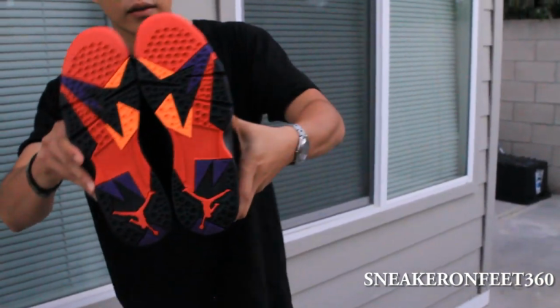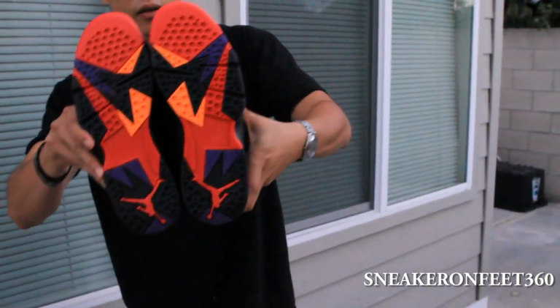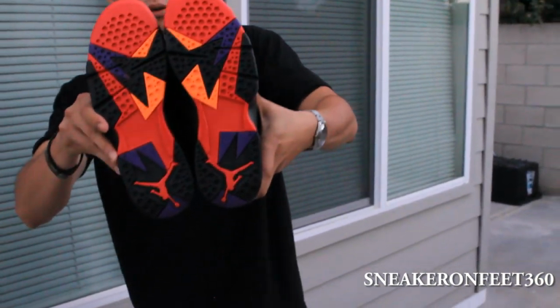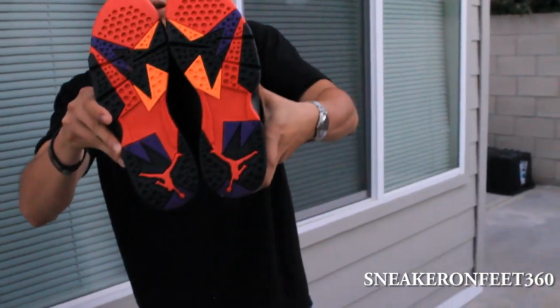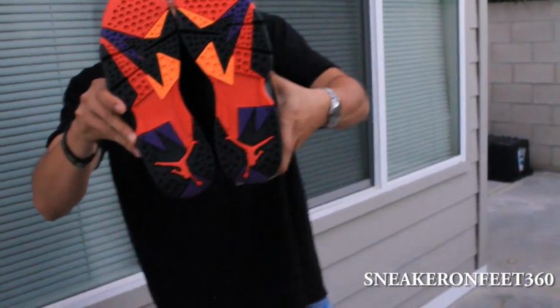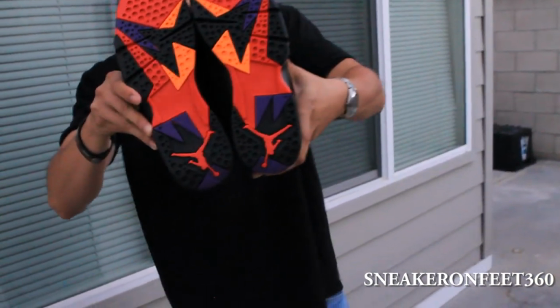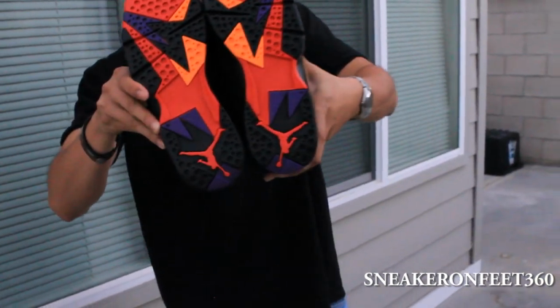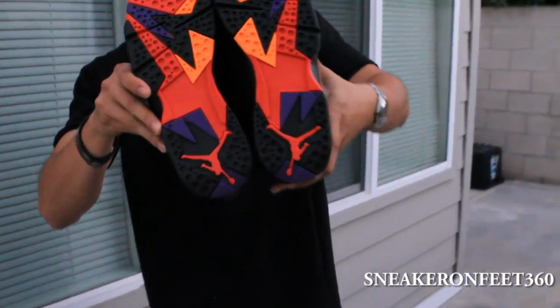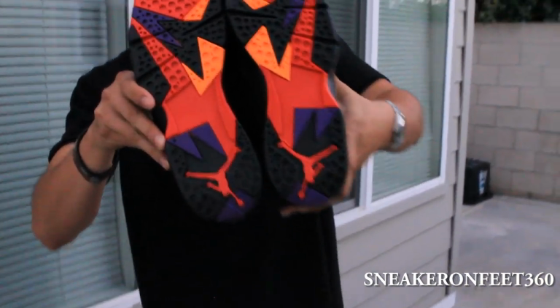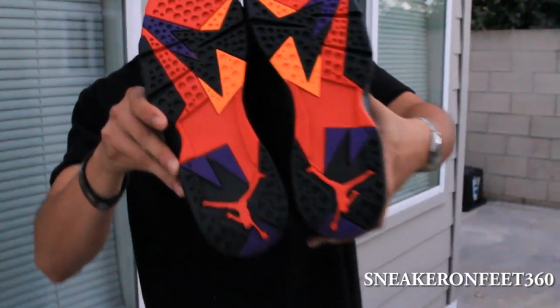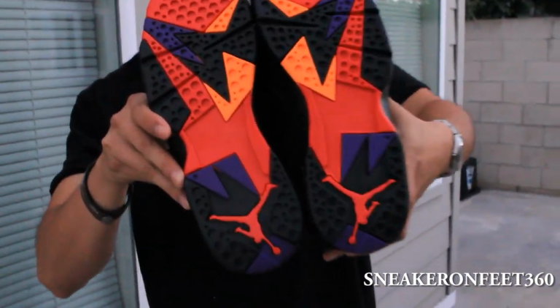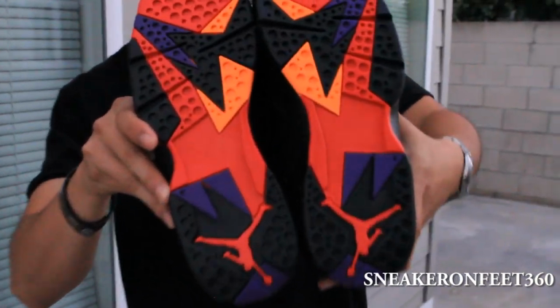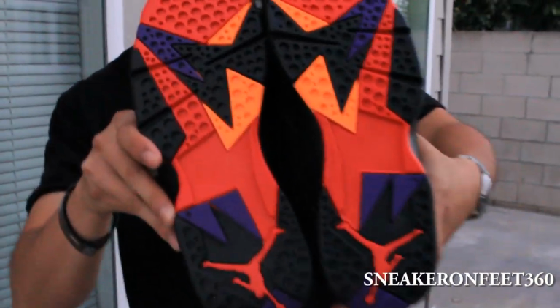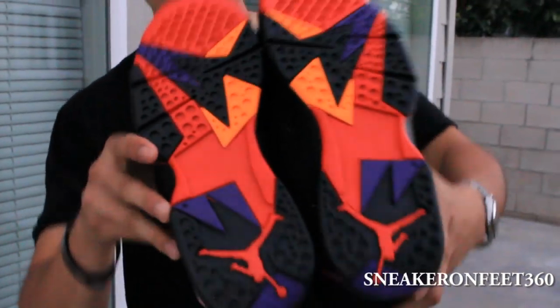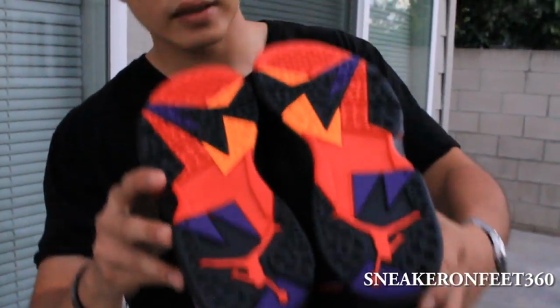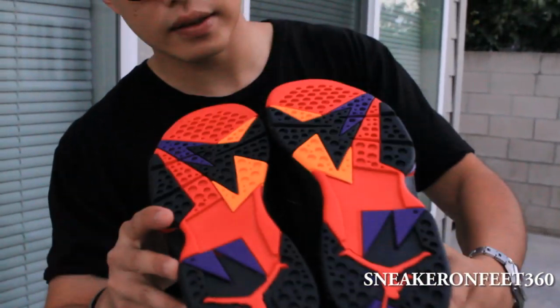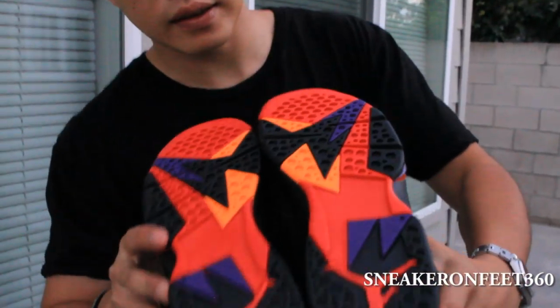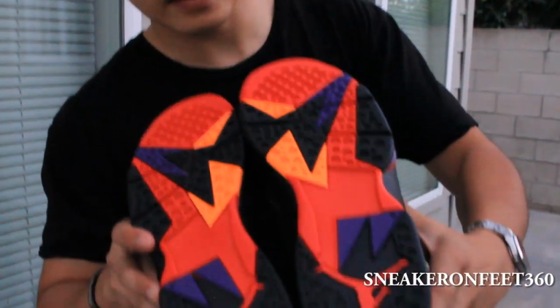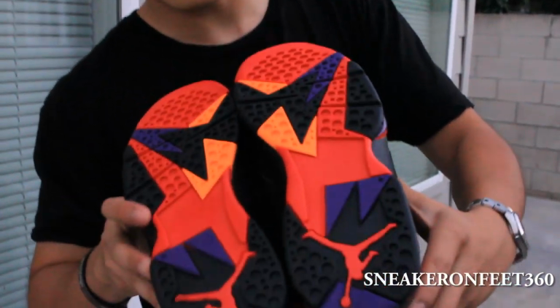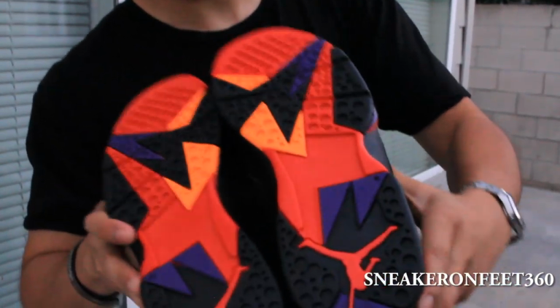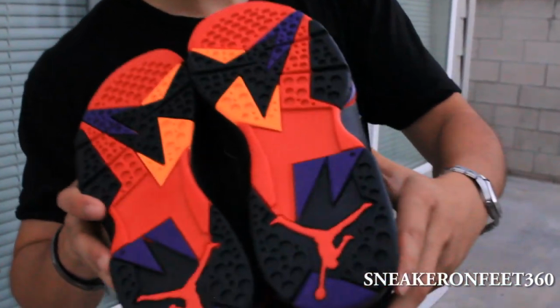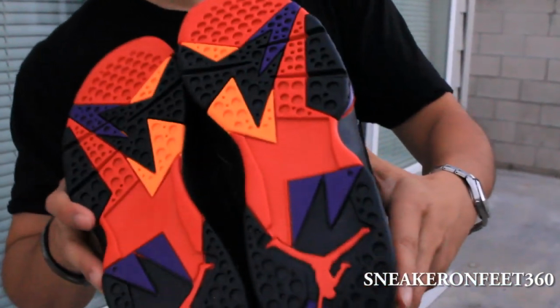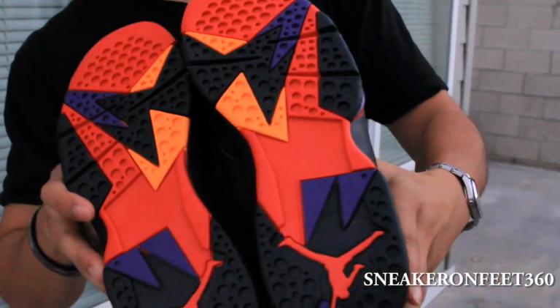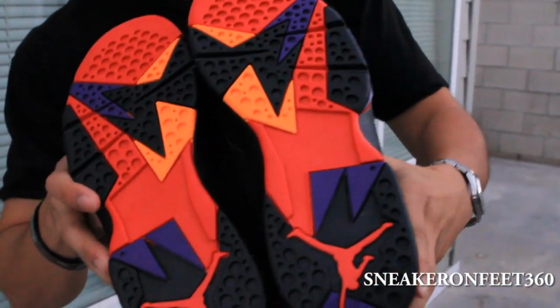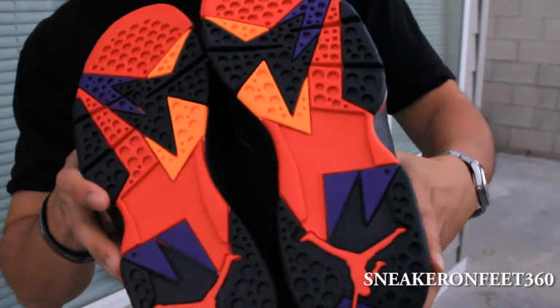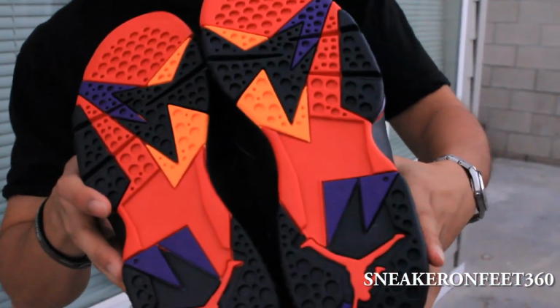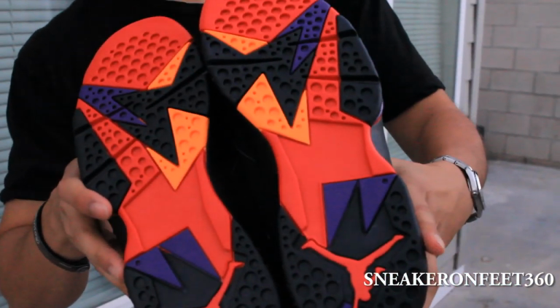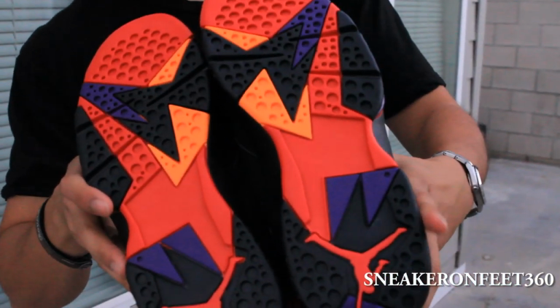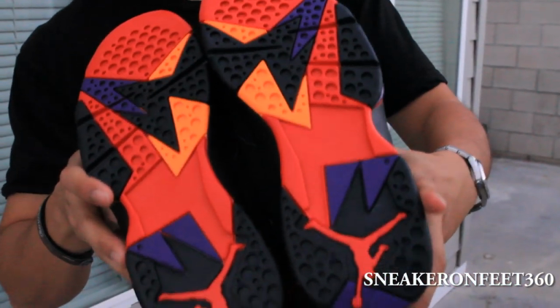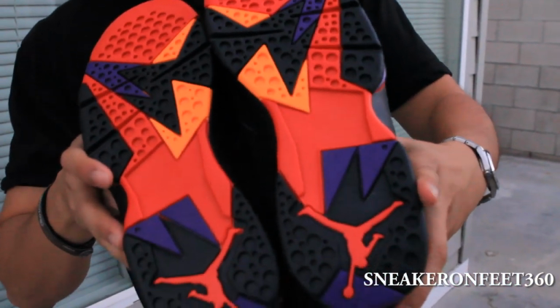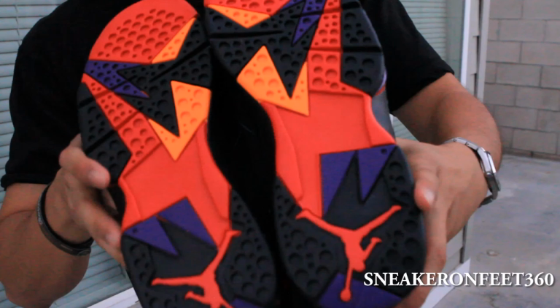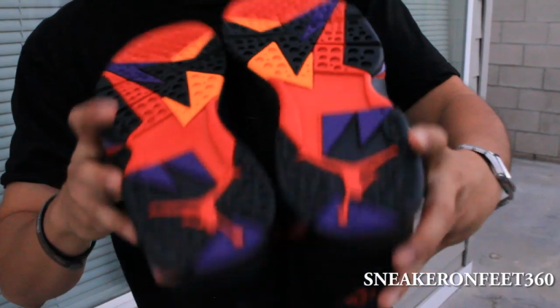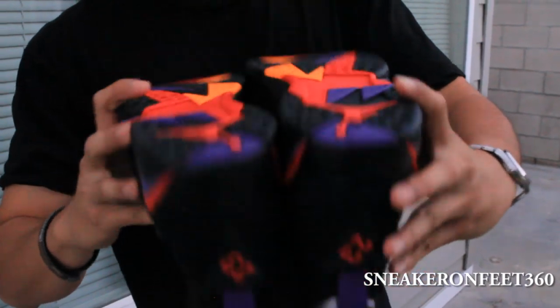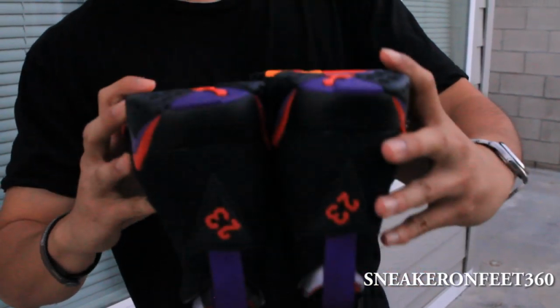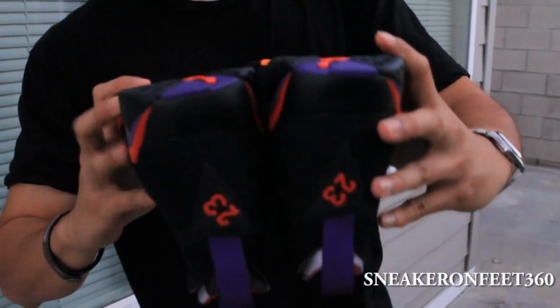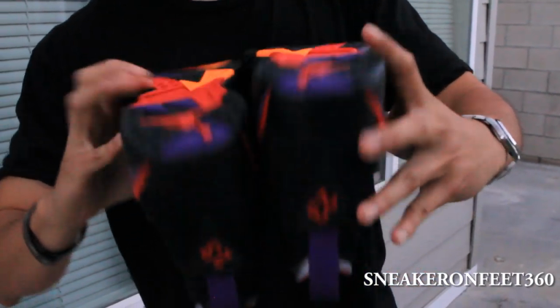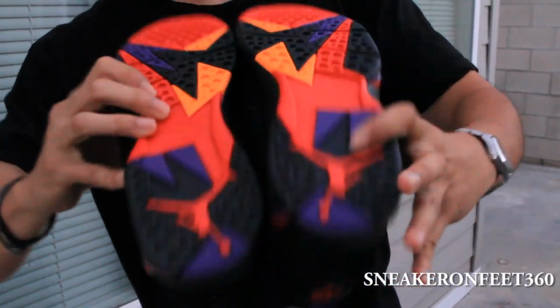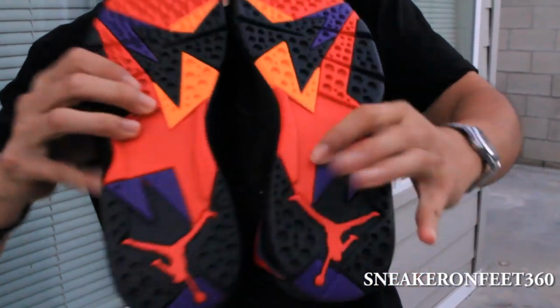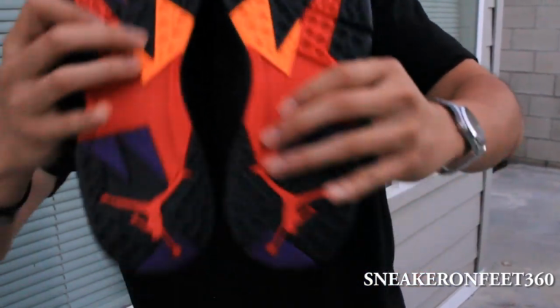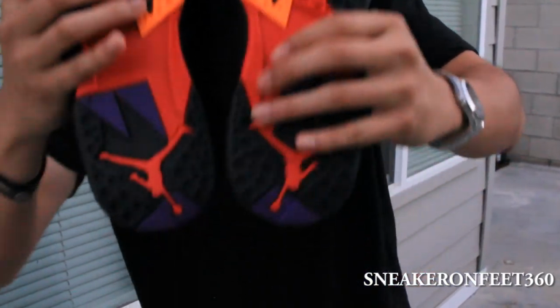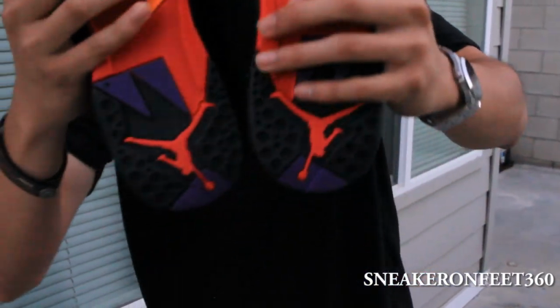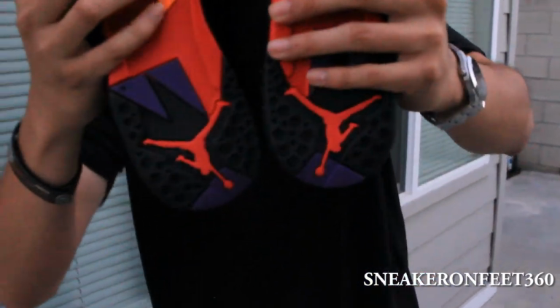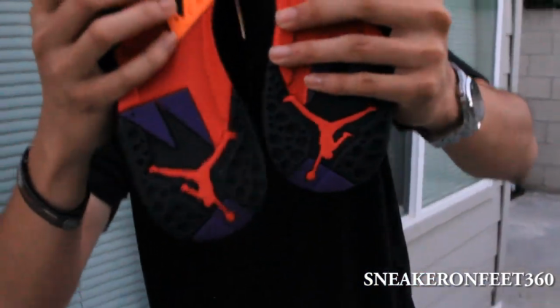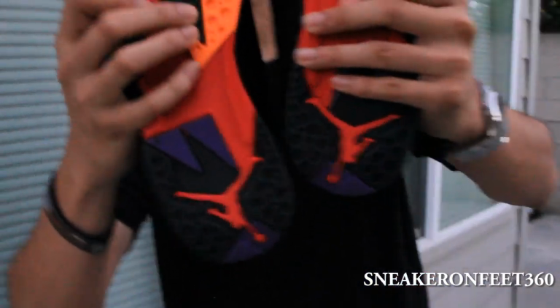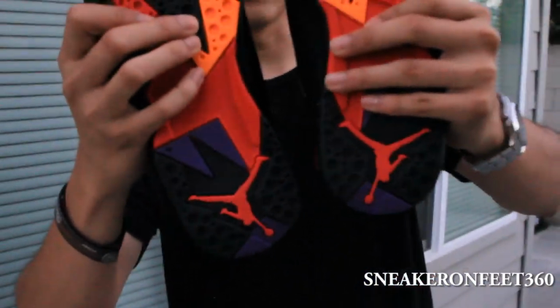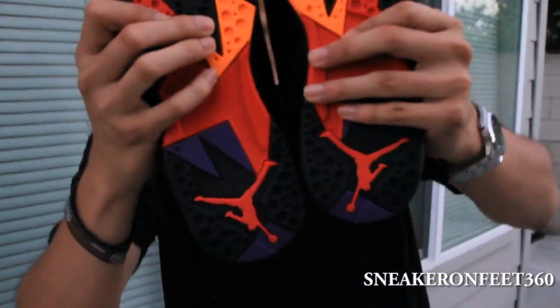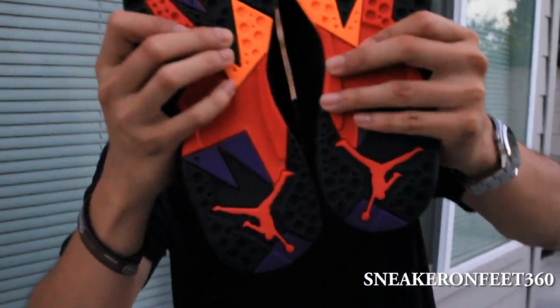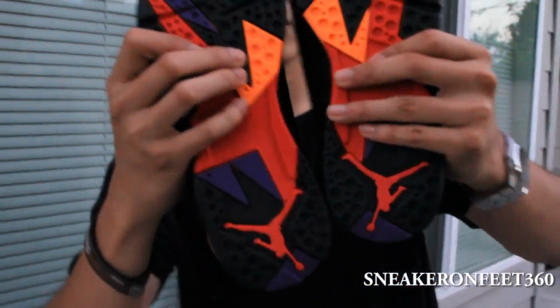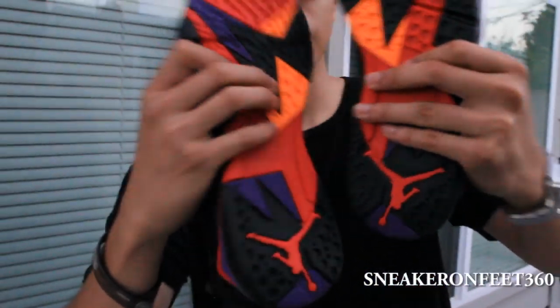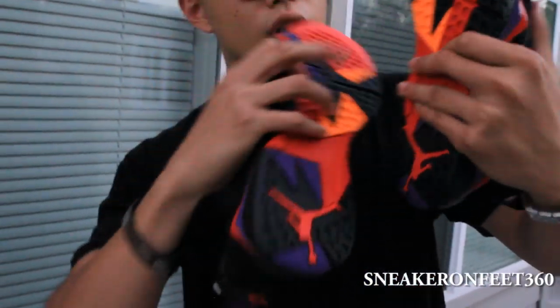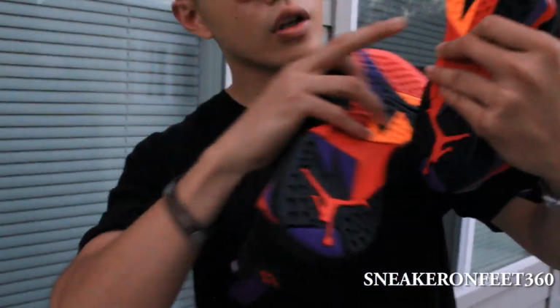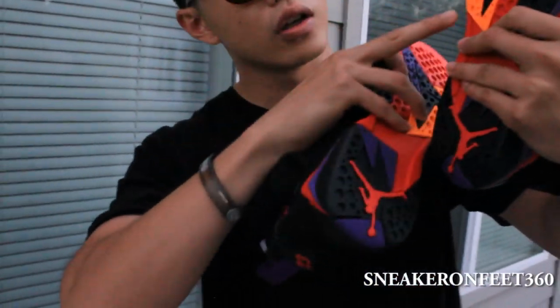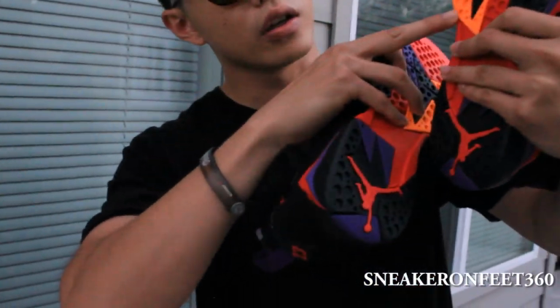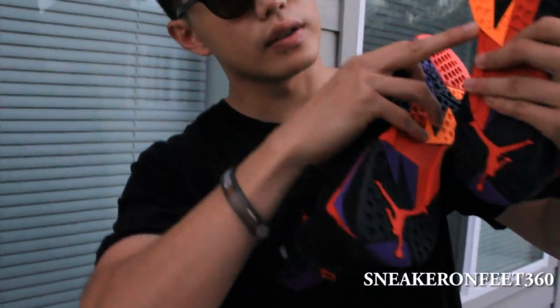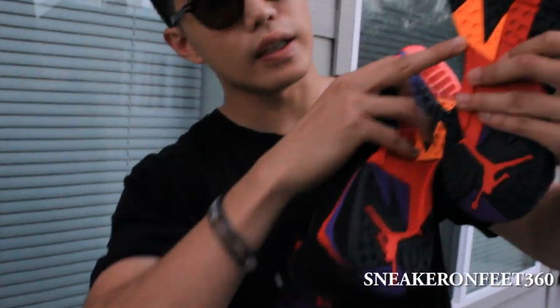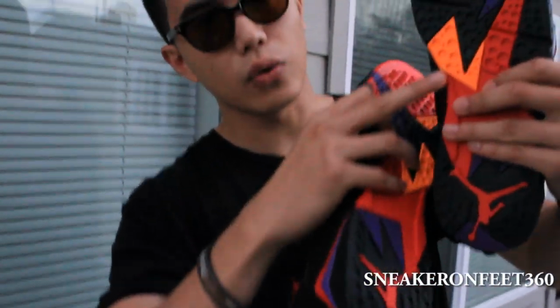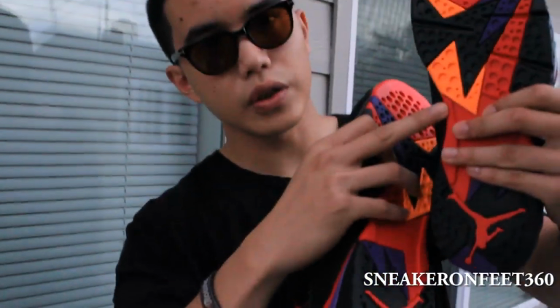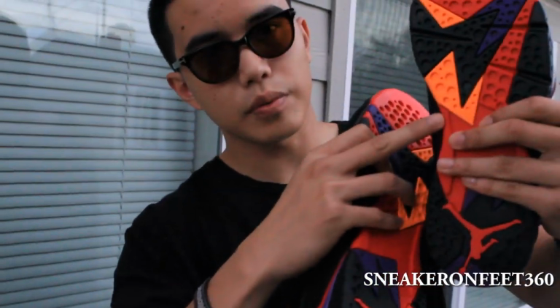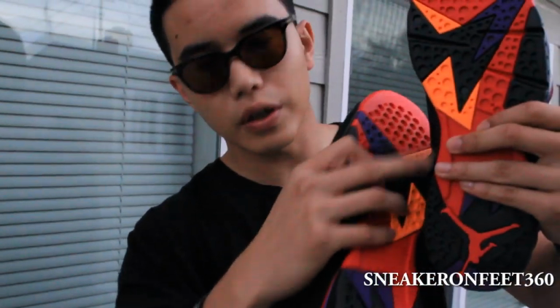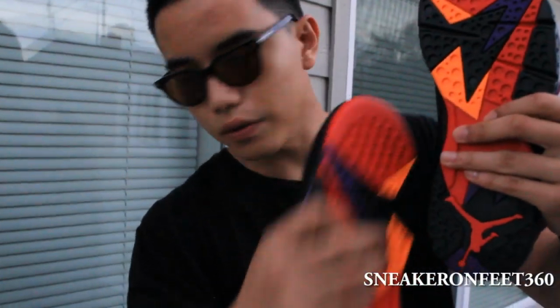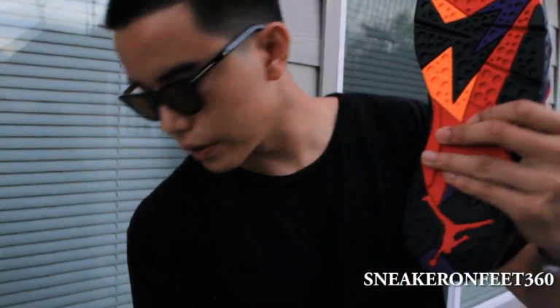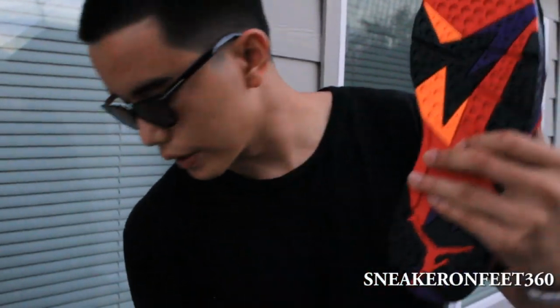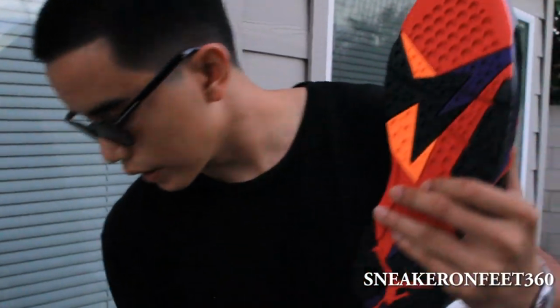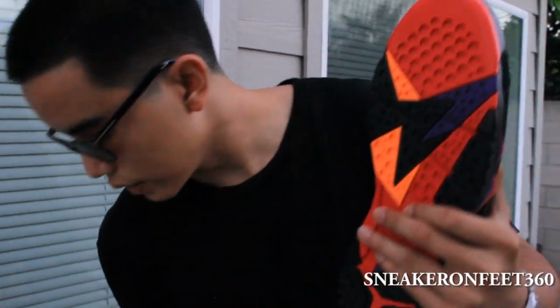The sole right here is very, very sick. This is the design of the Retro 7. See that sole right there? It's in orange — see that orange part? Very nice.